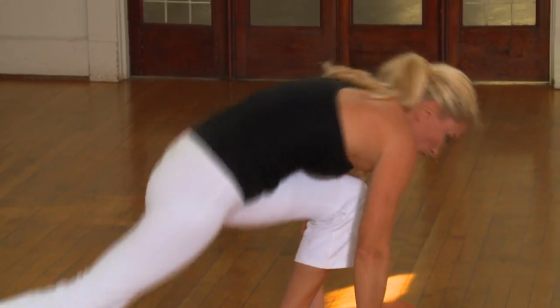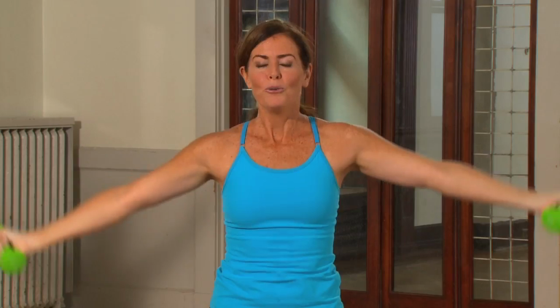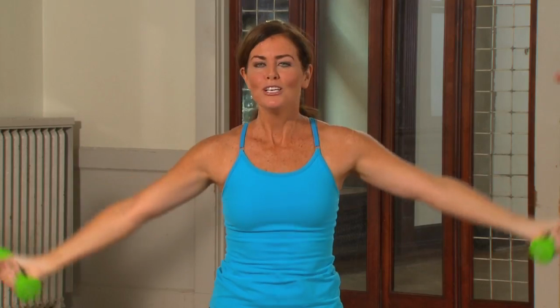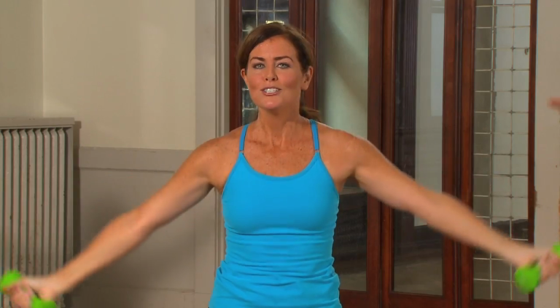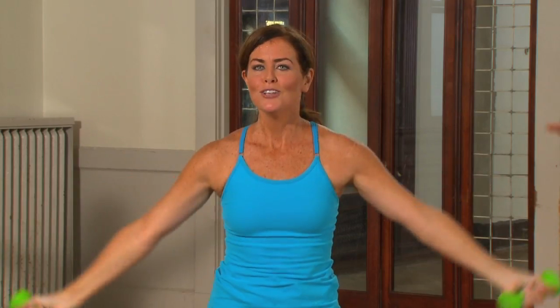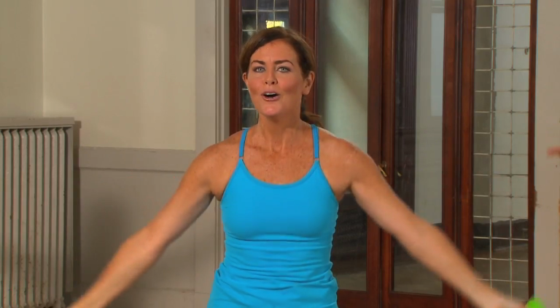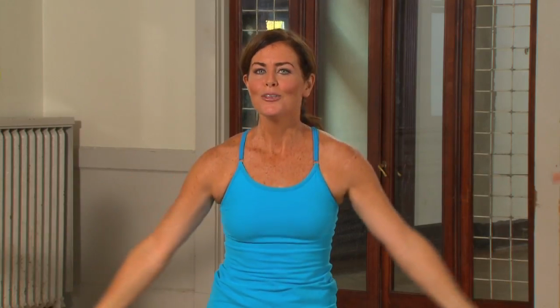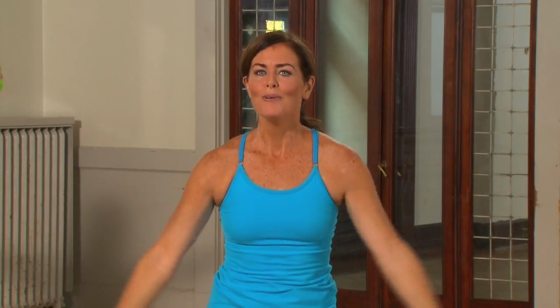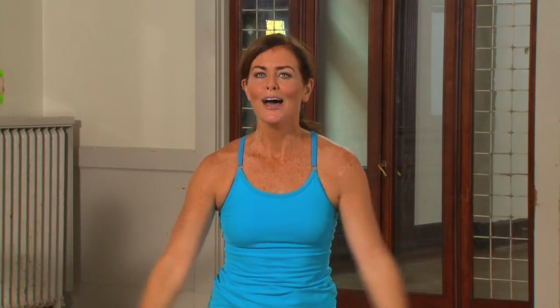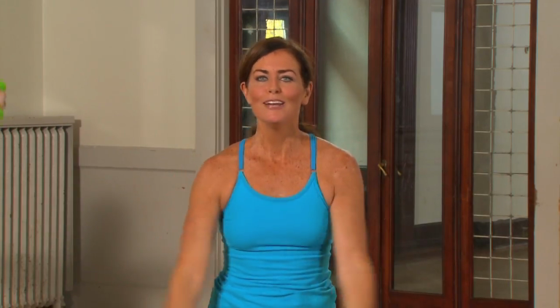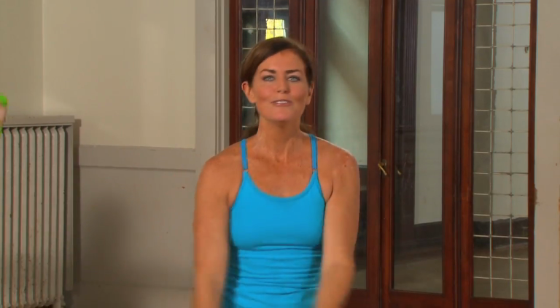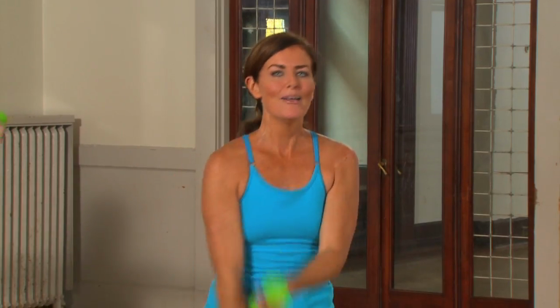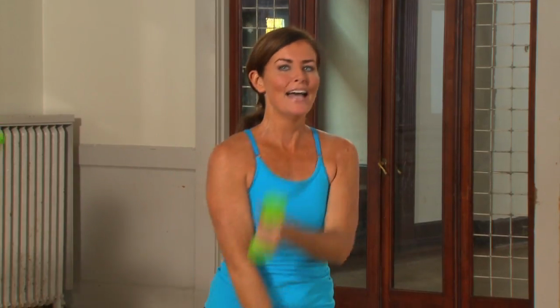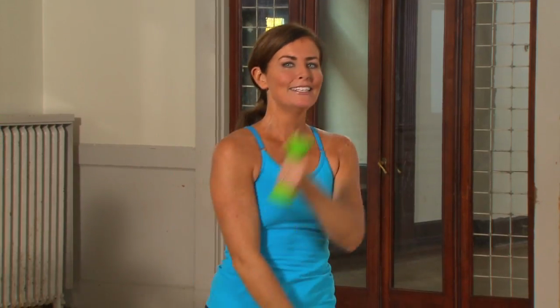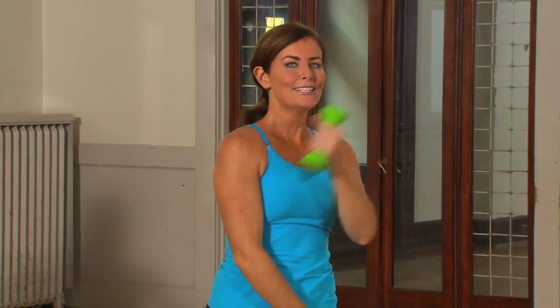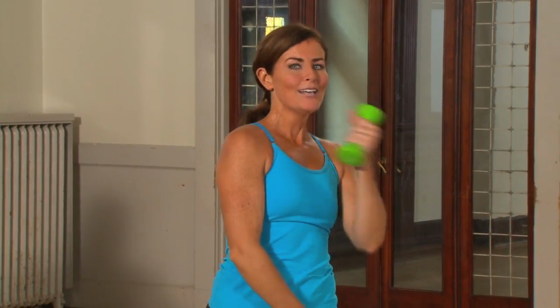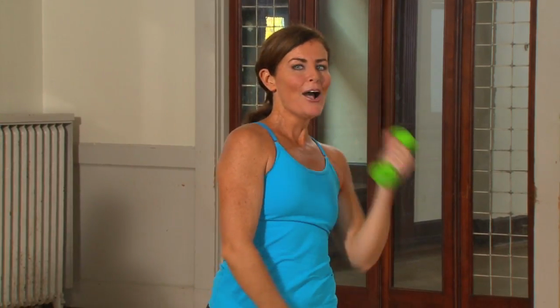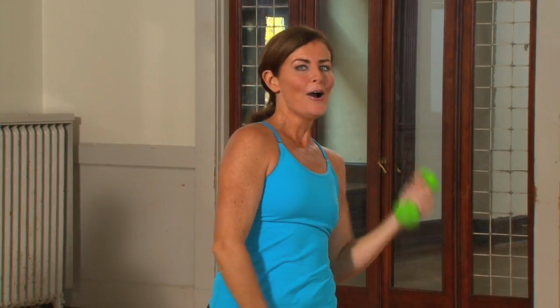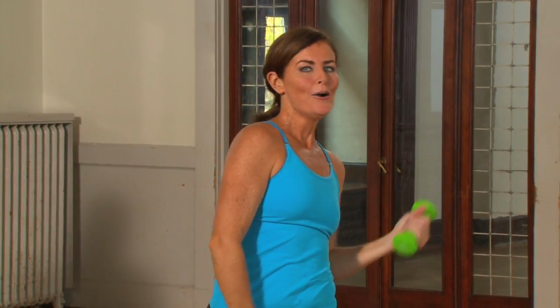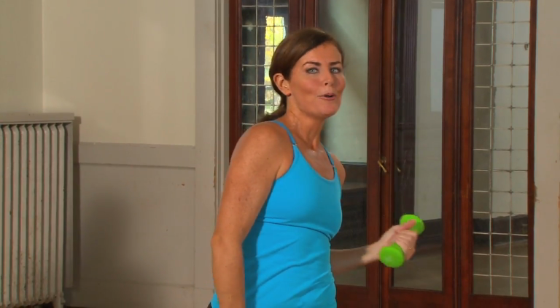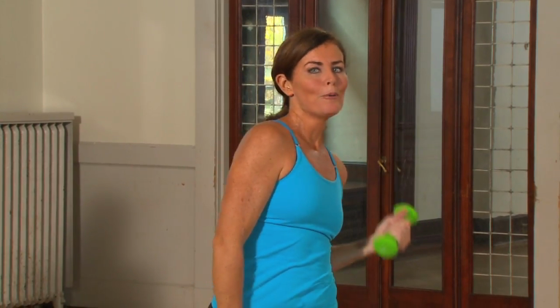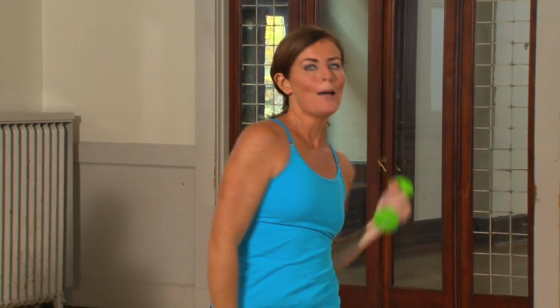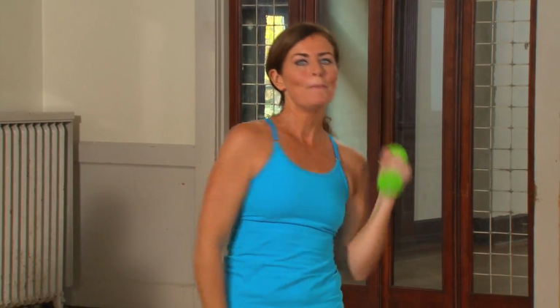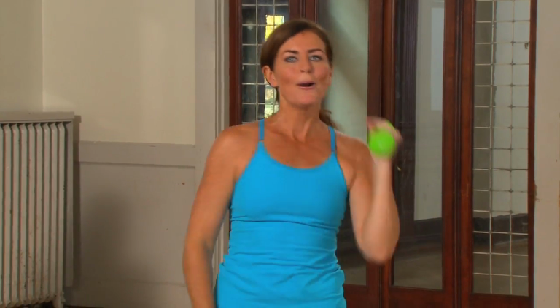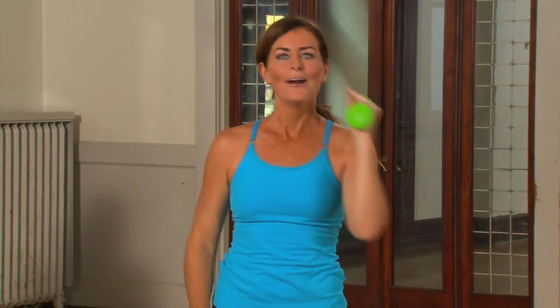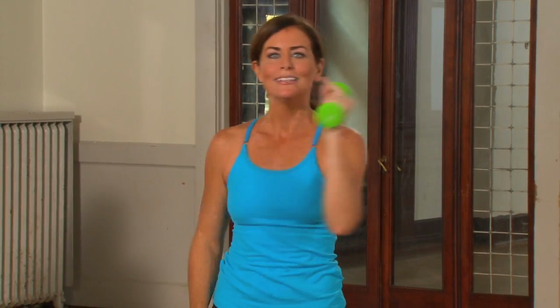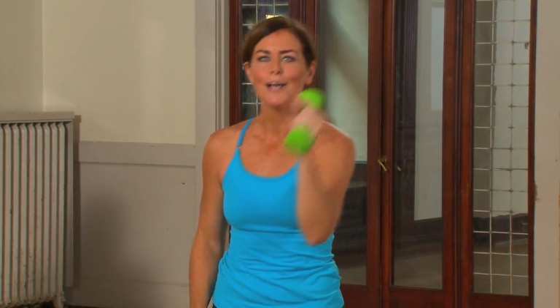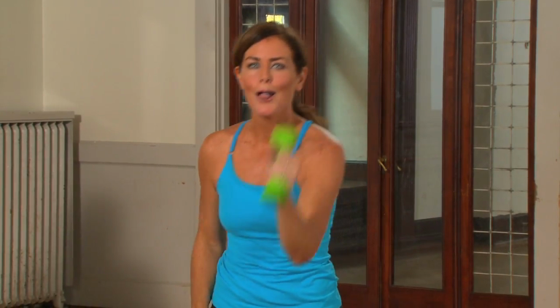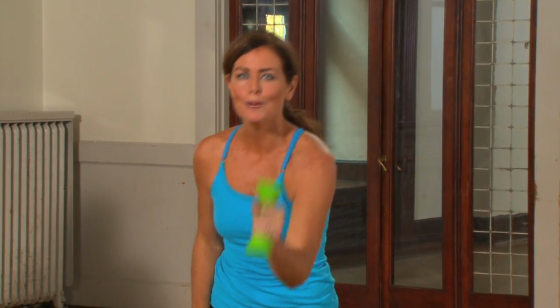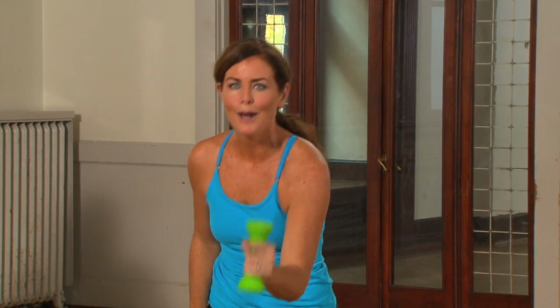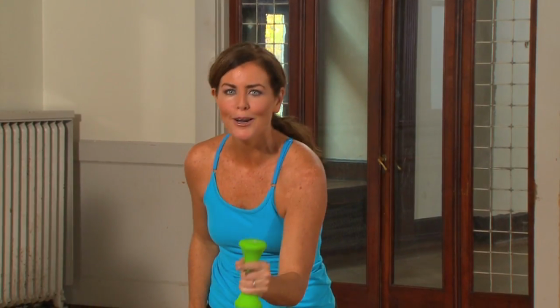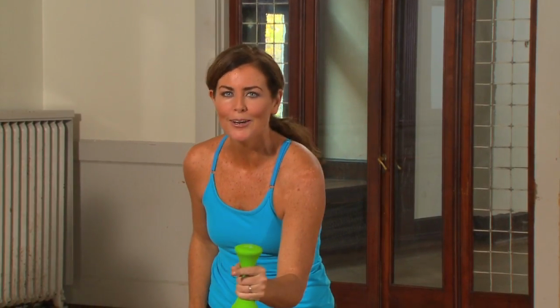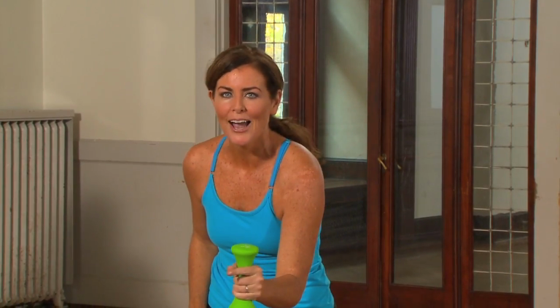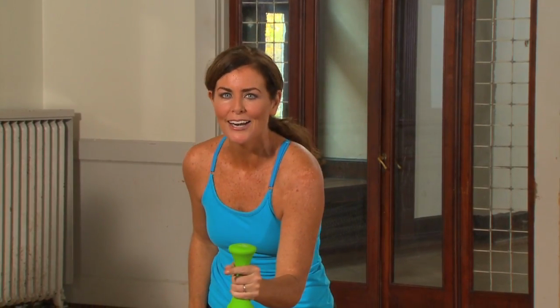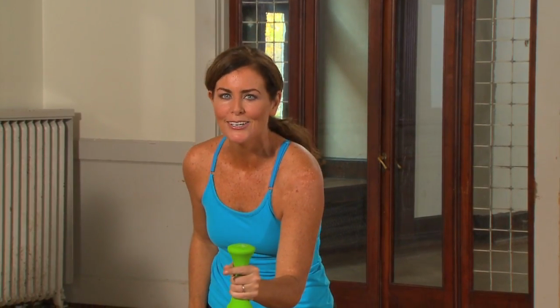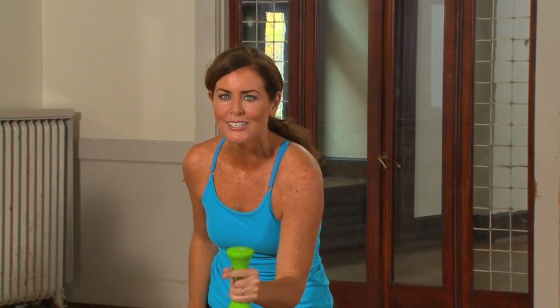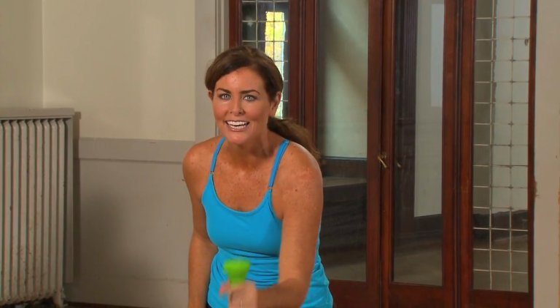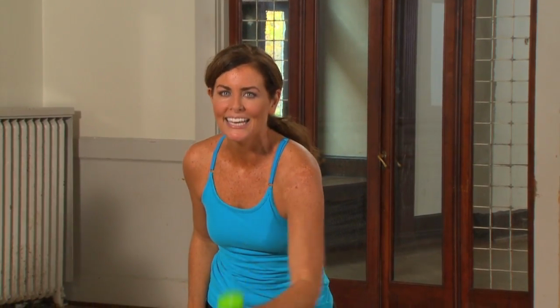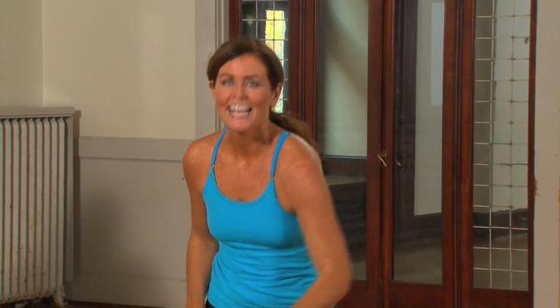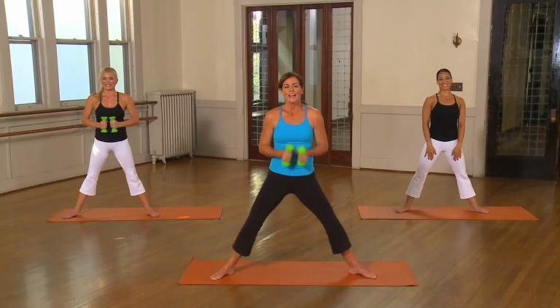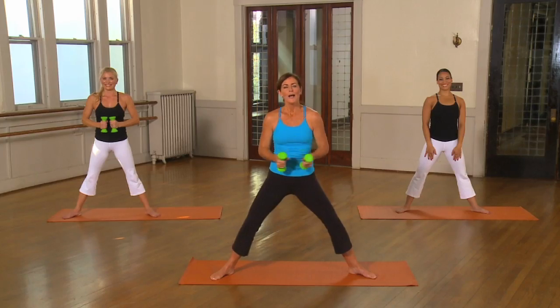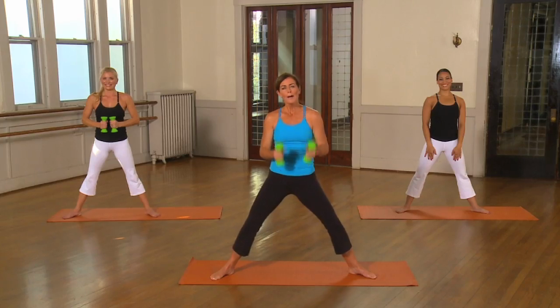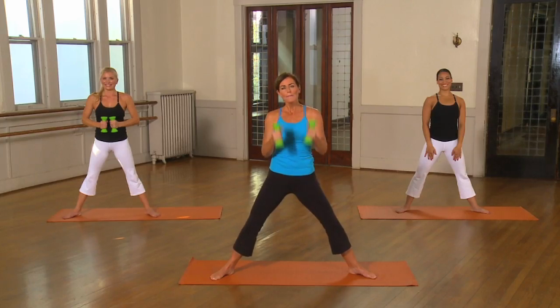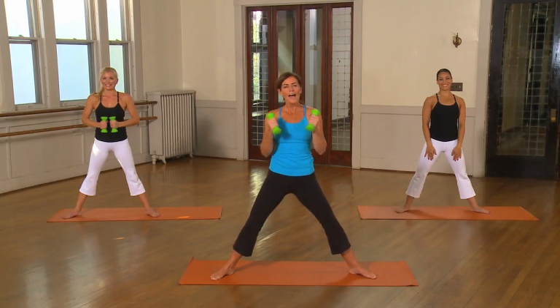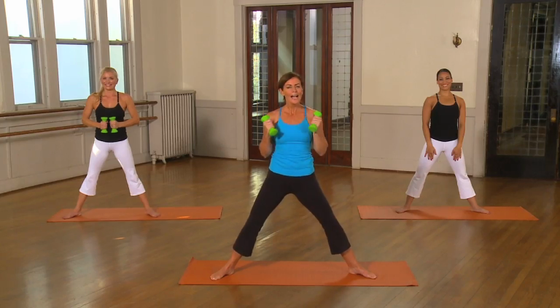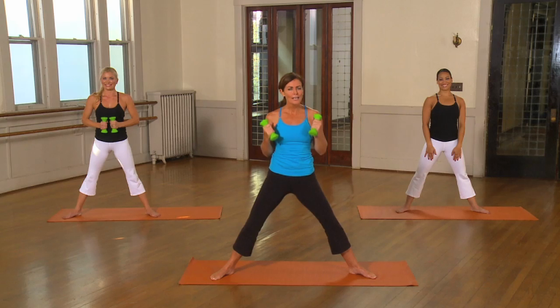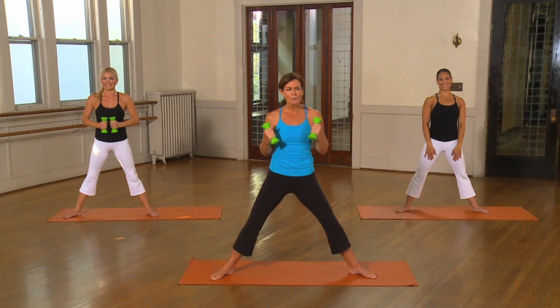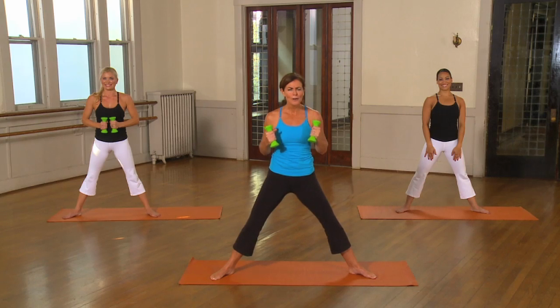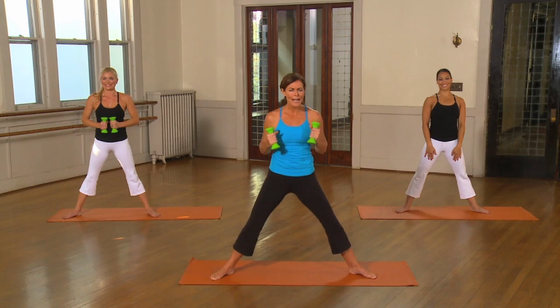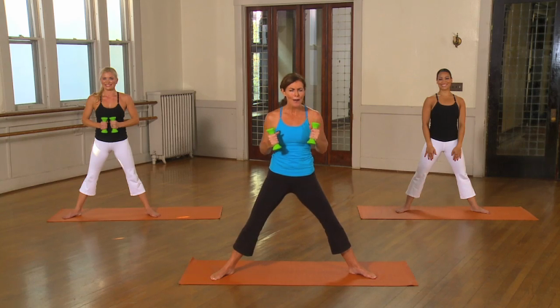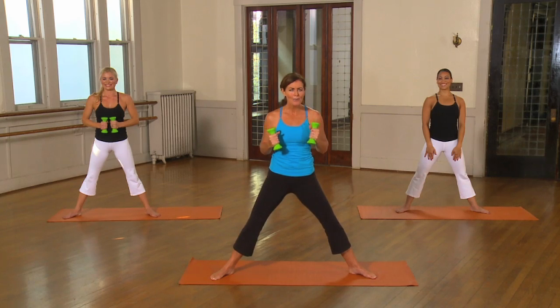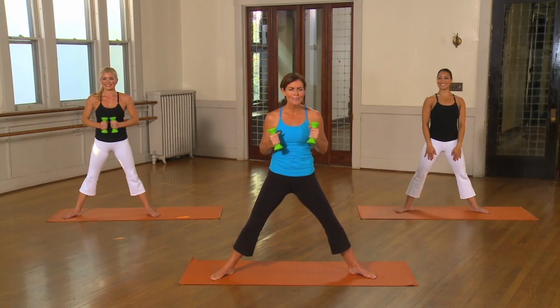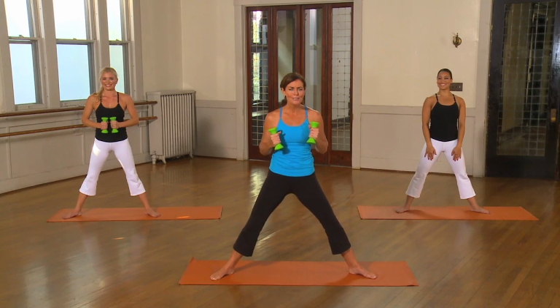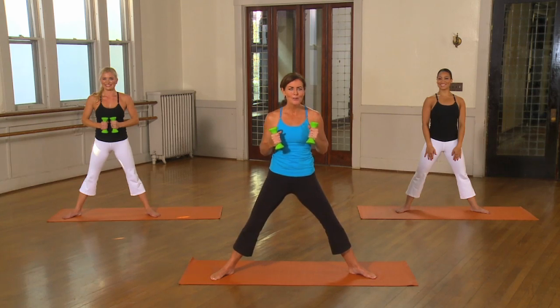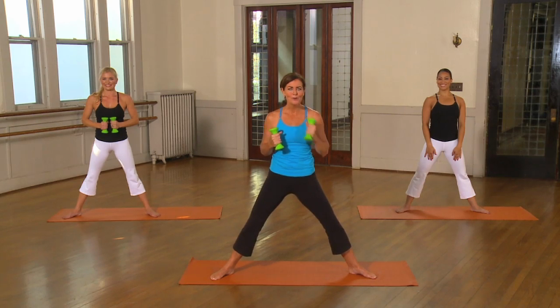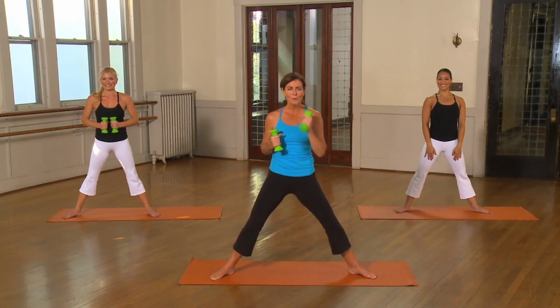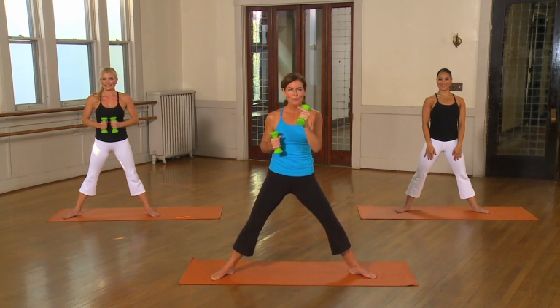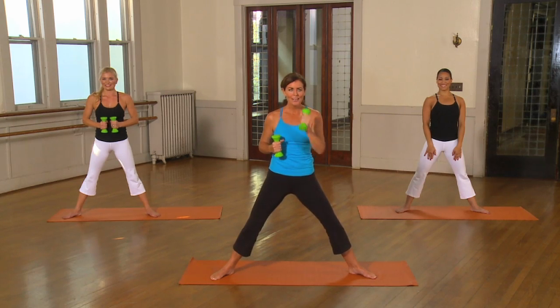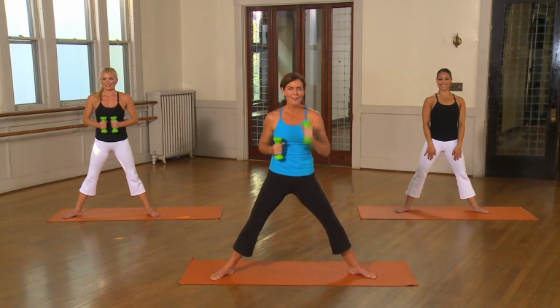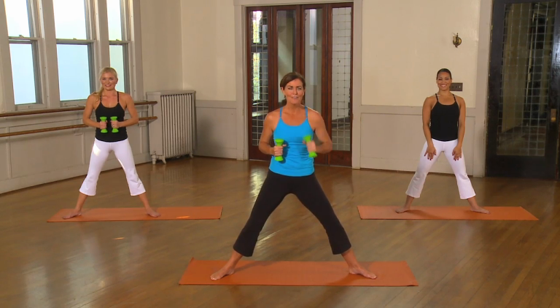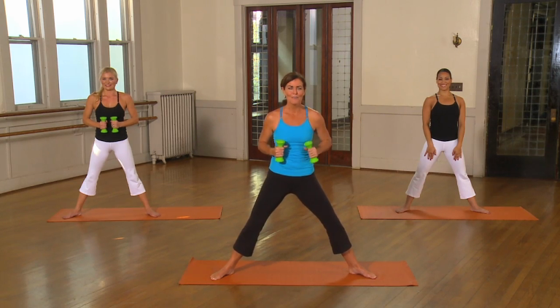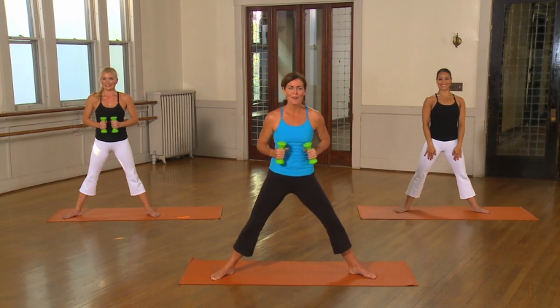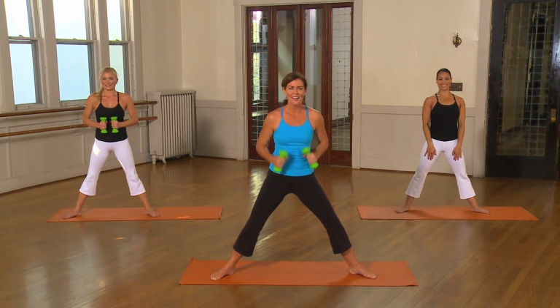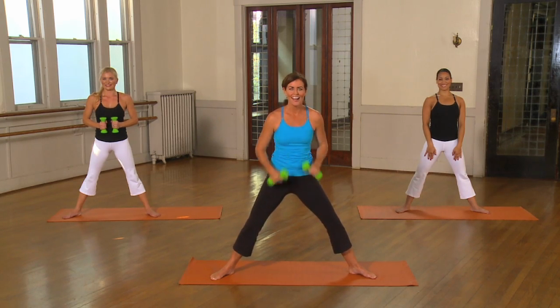We just toned the body from head to toe, but remember, it's all about your energy. Come back and work out with us soon. We'll be here for you.